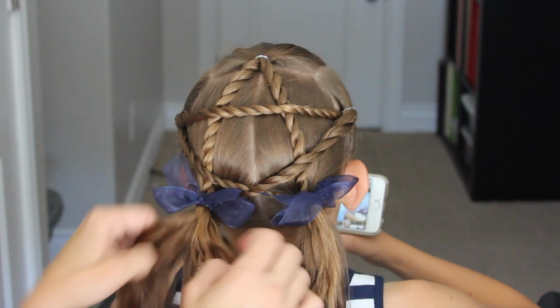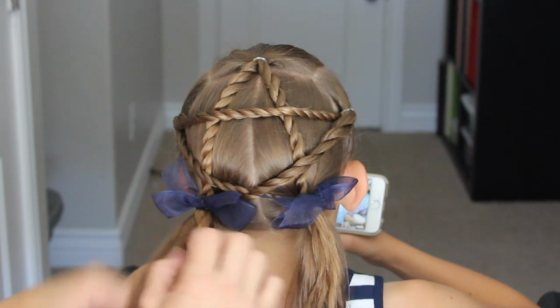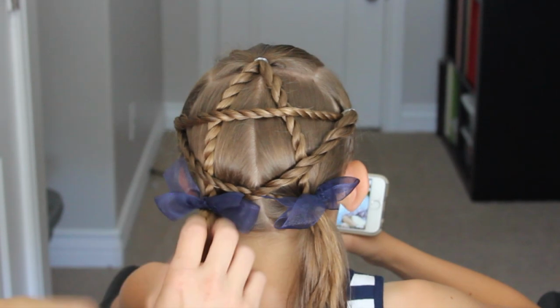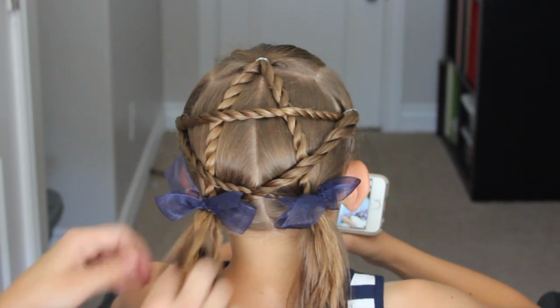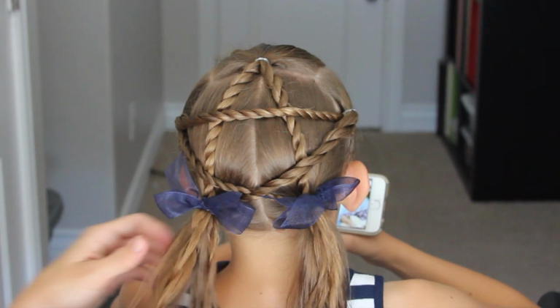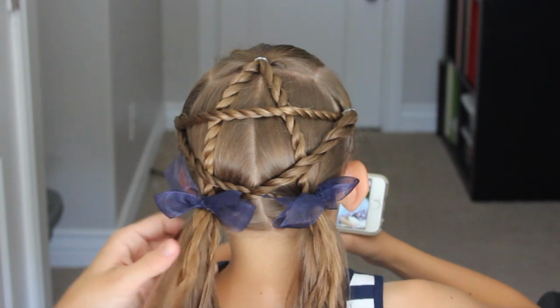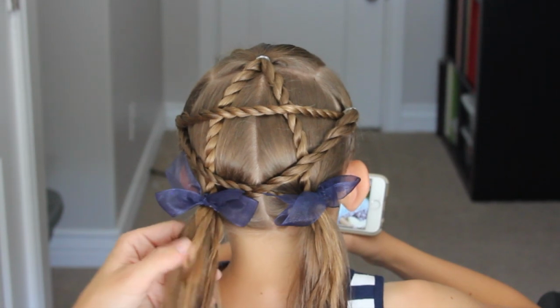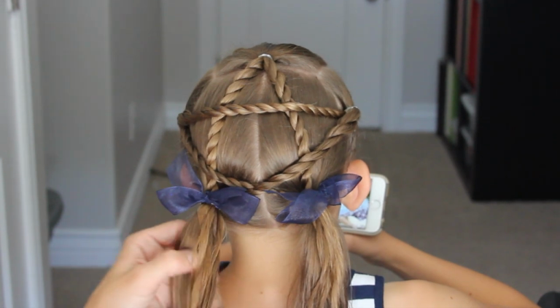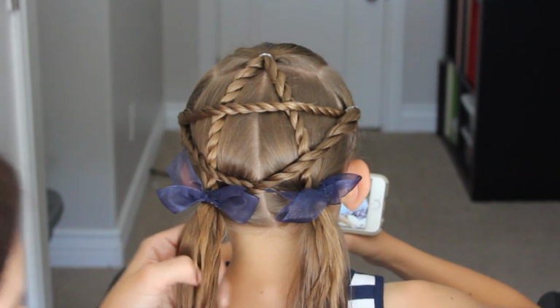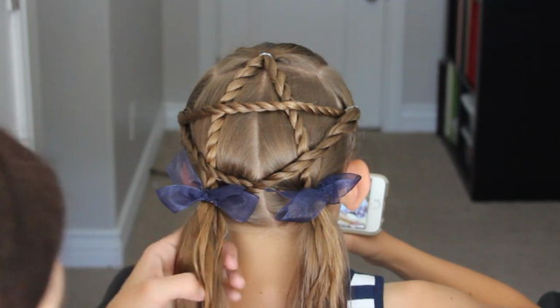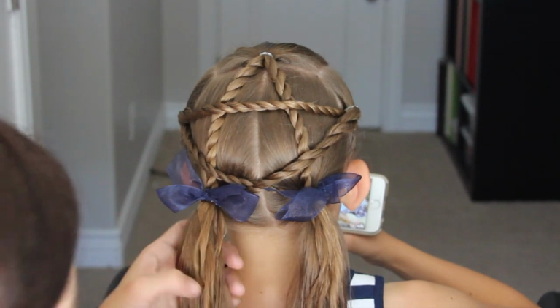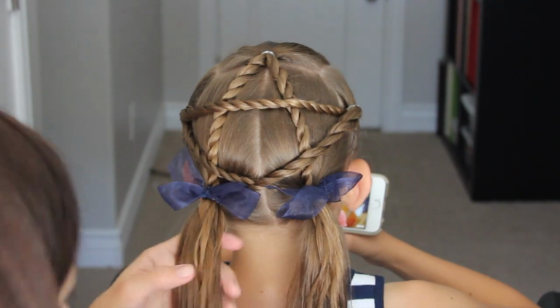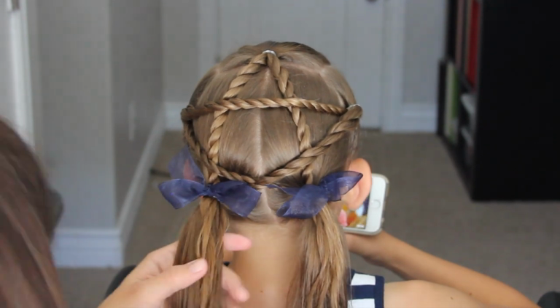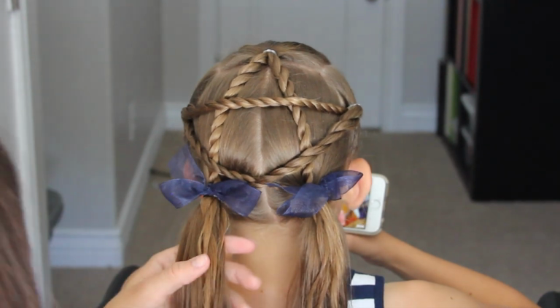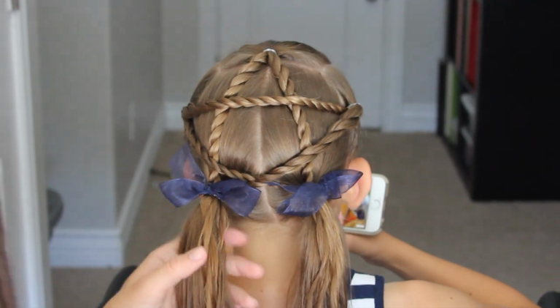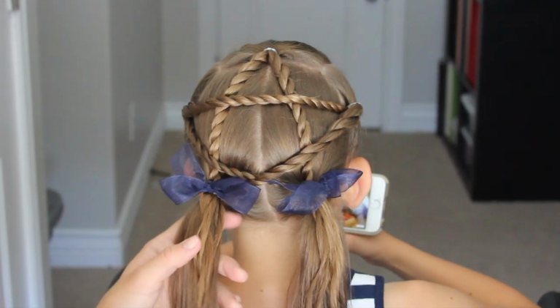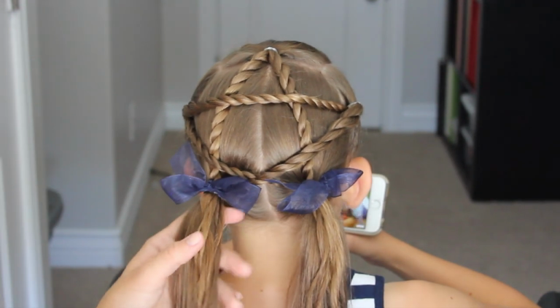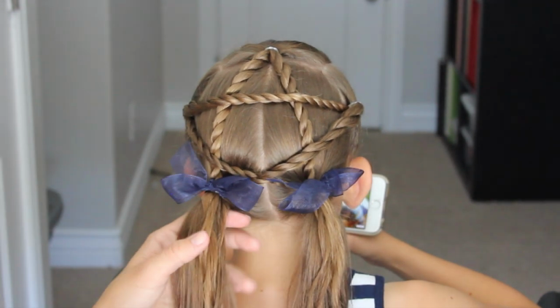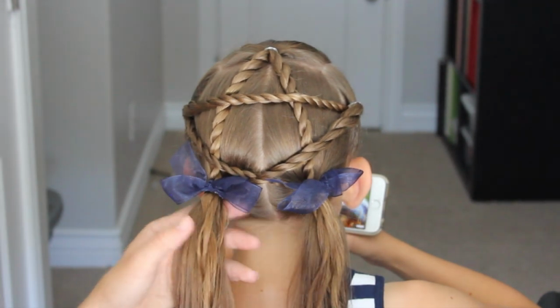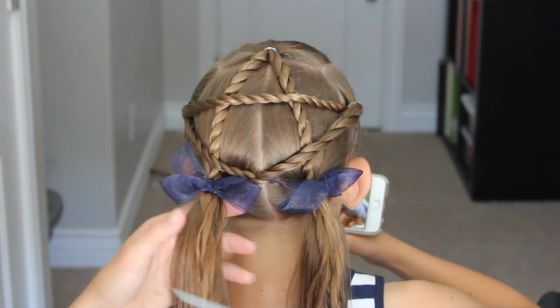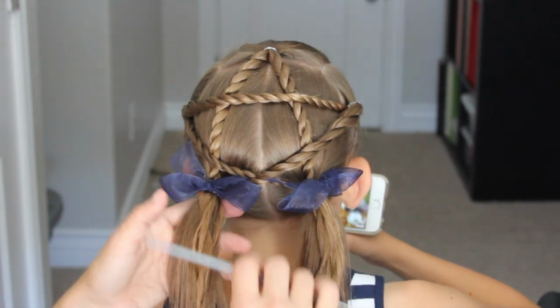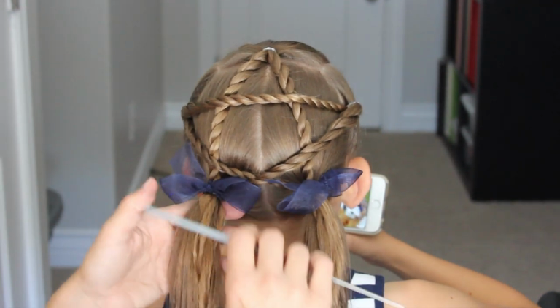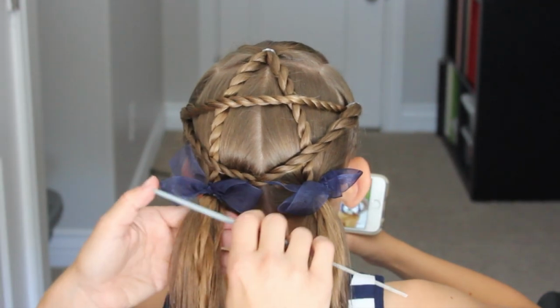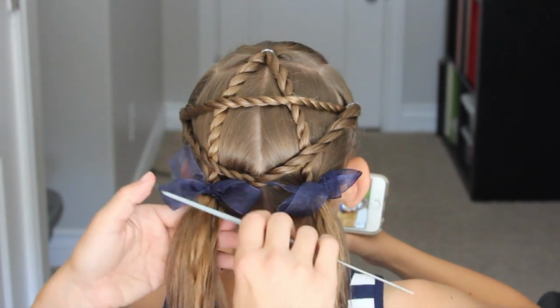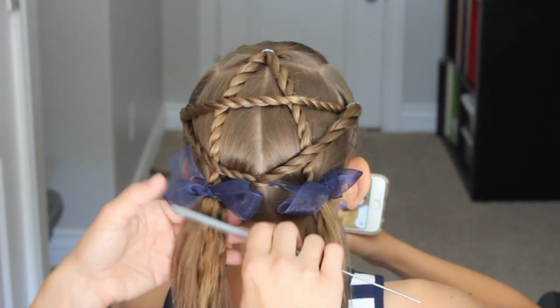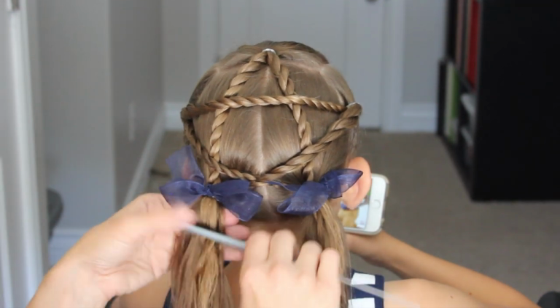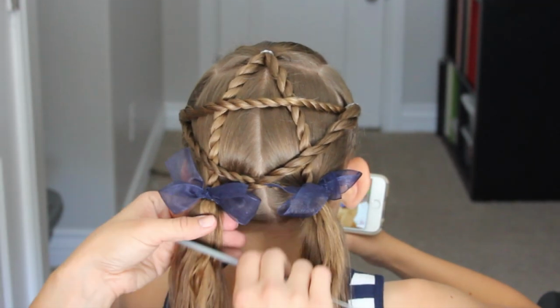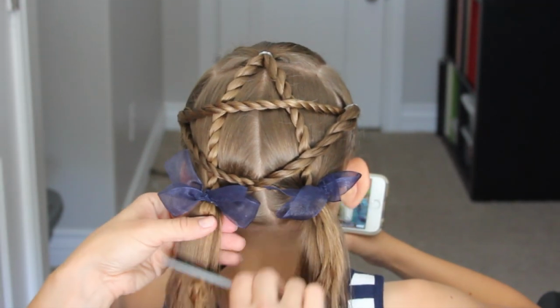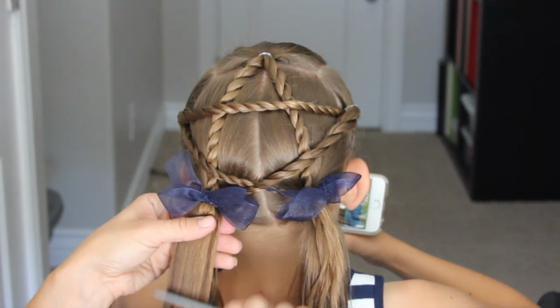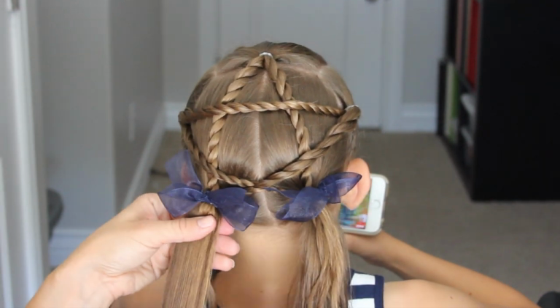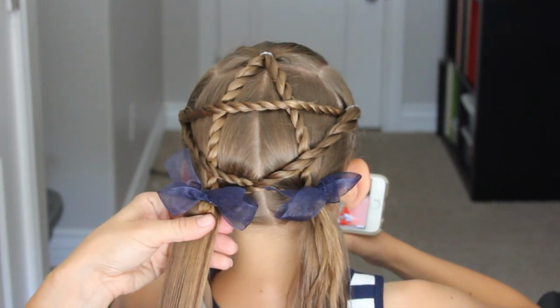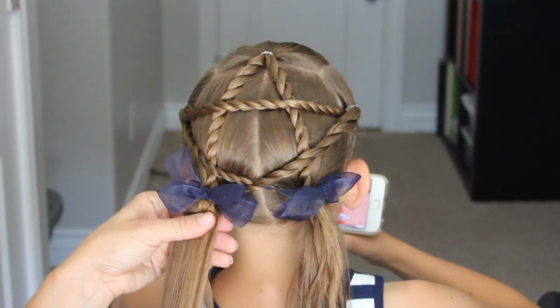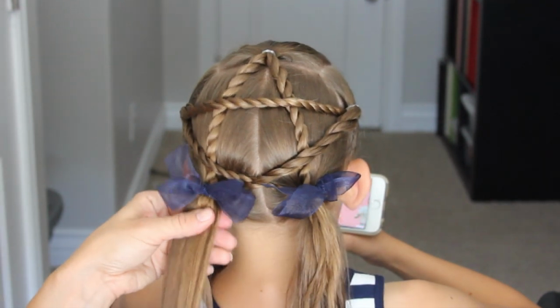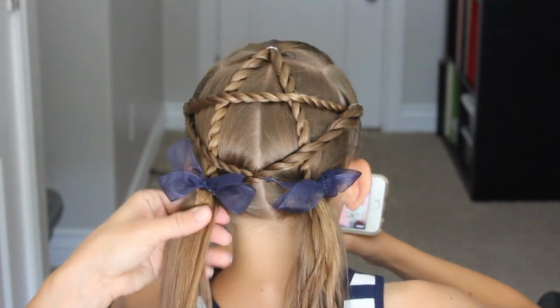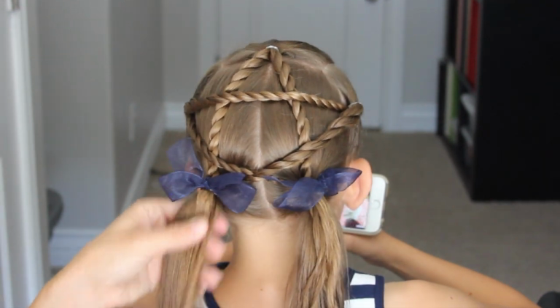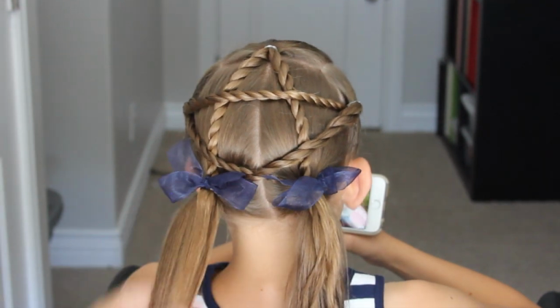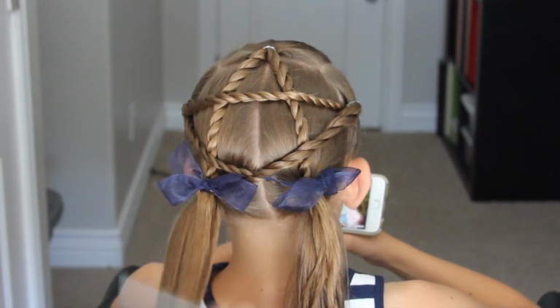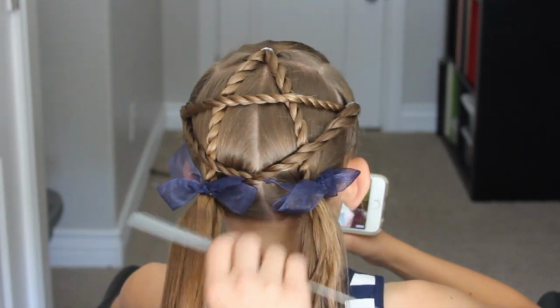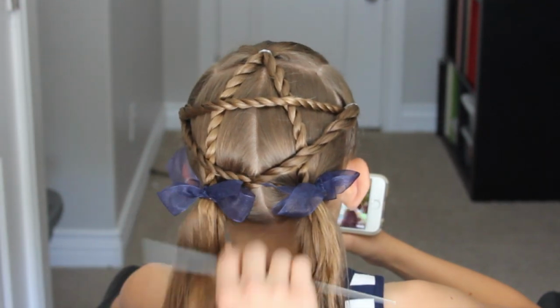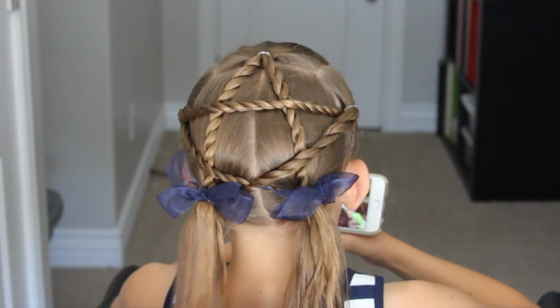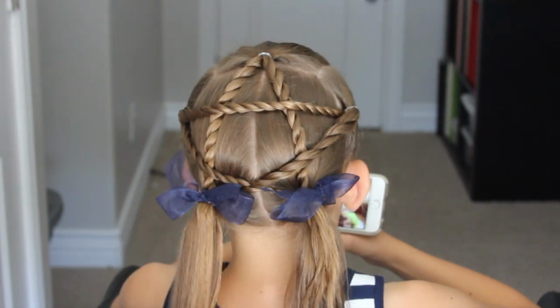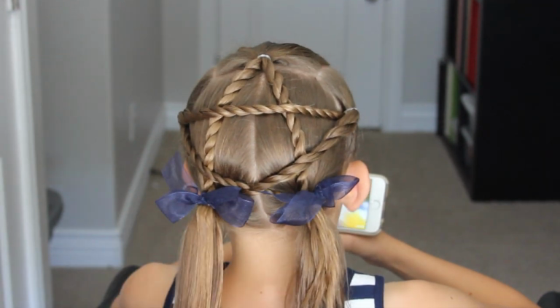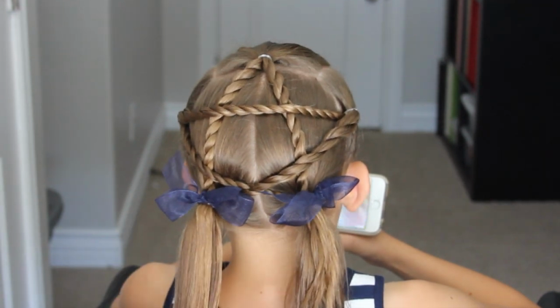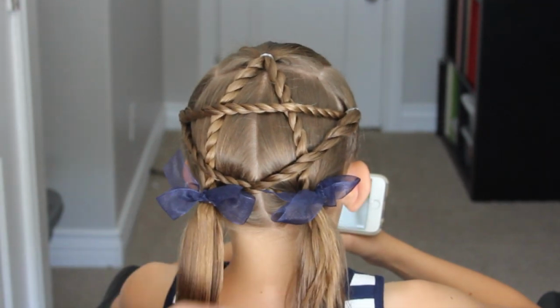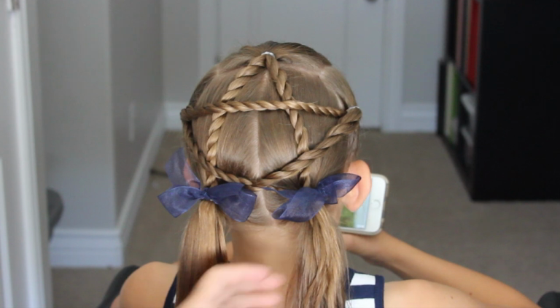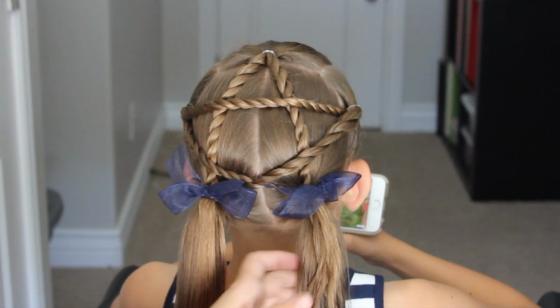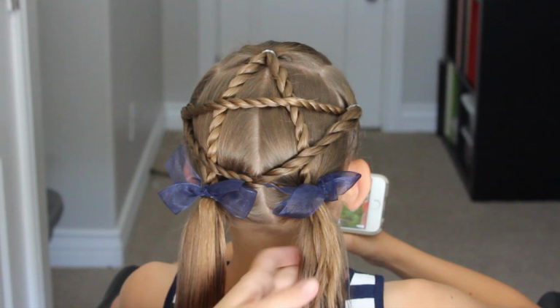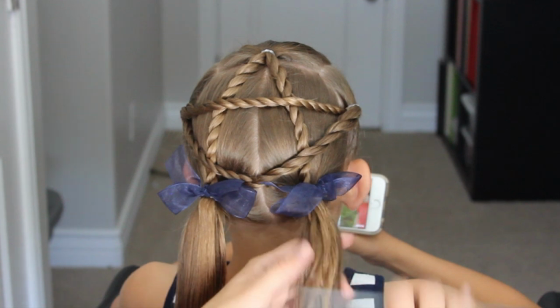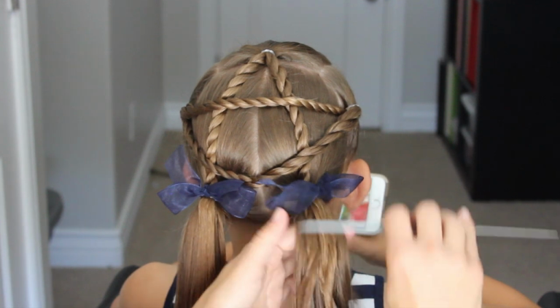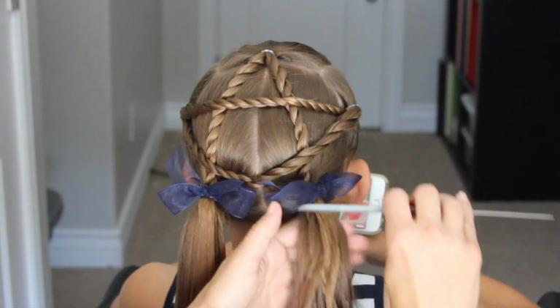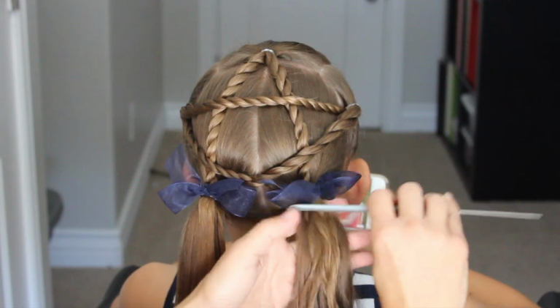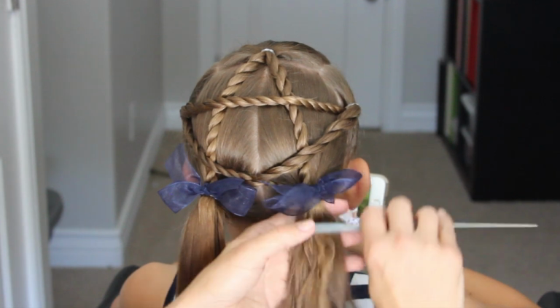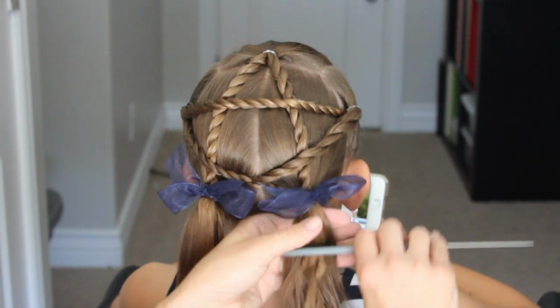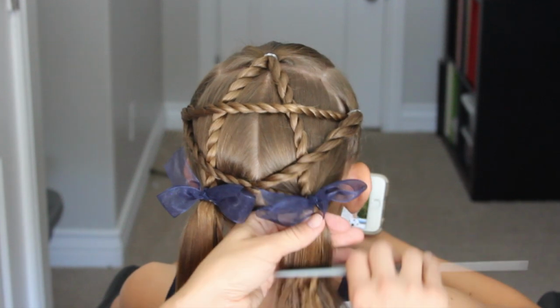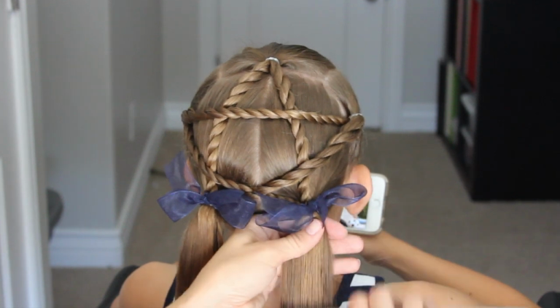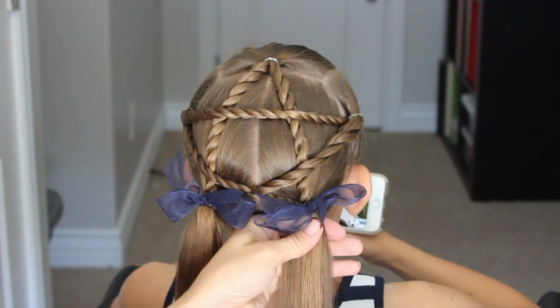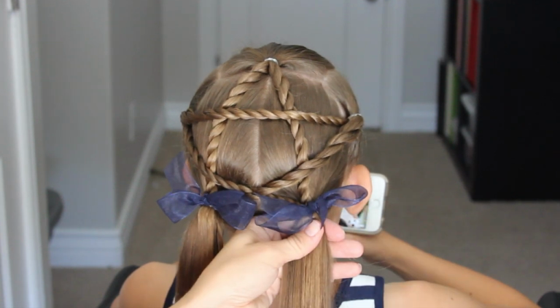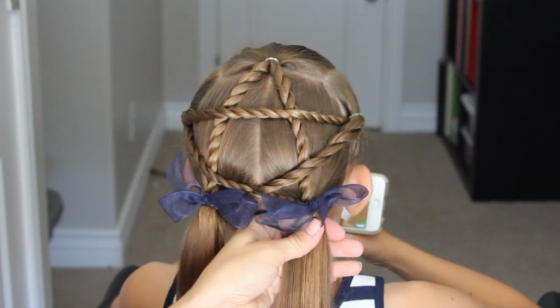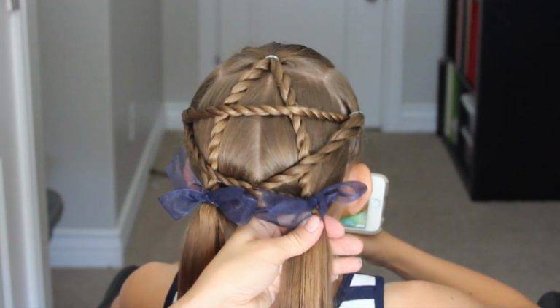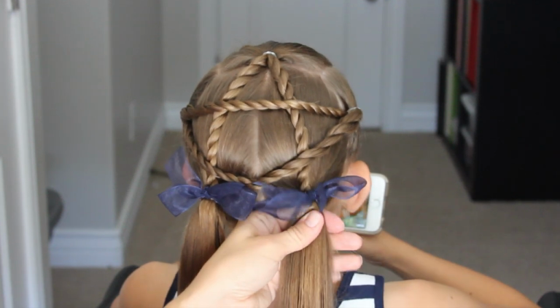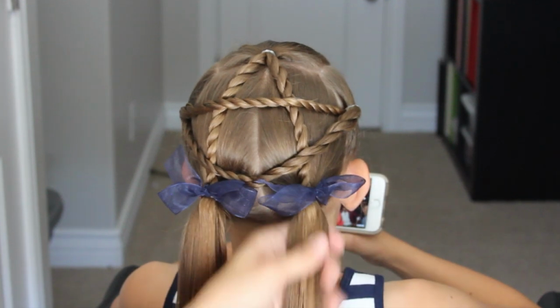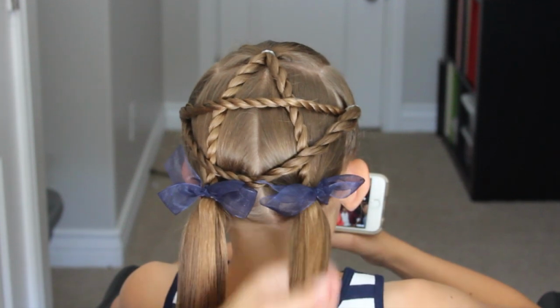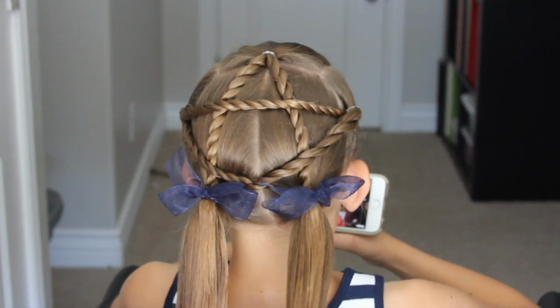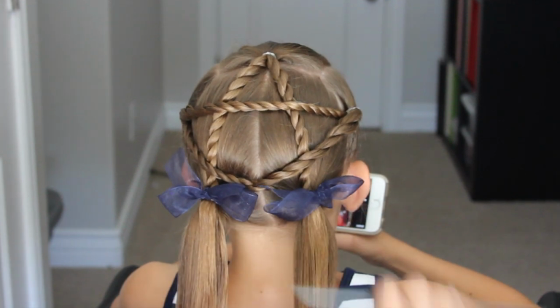Now that I'm done, I'm just going to comb through each of those ponytails. You could curl it, you could braid it — you could do whatever you would like with those.